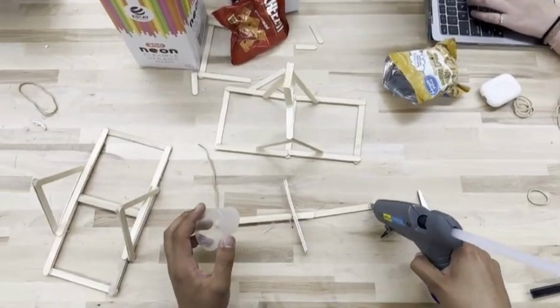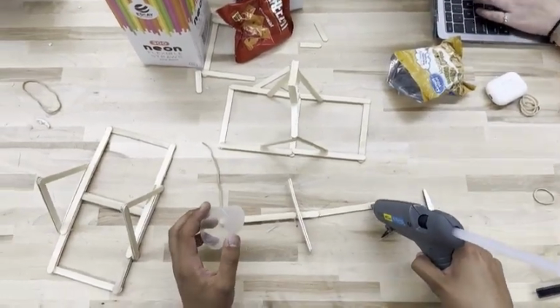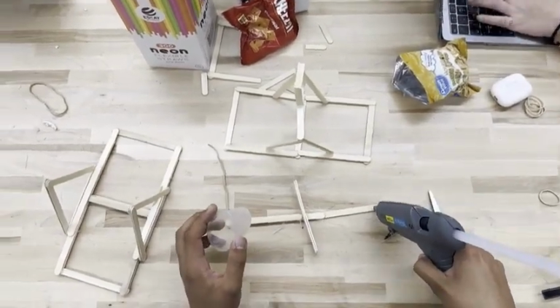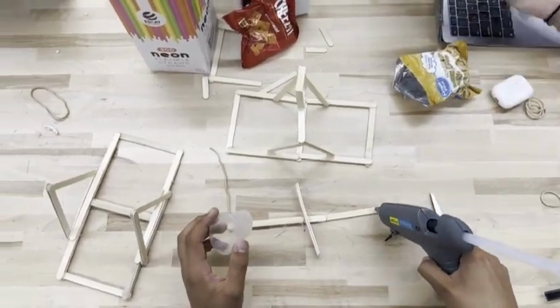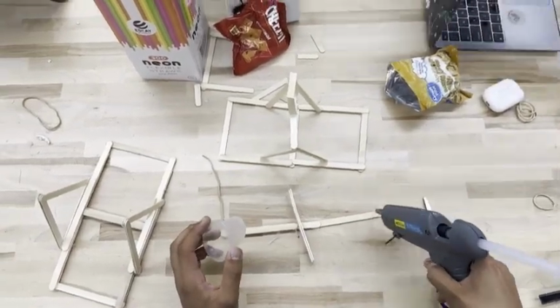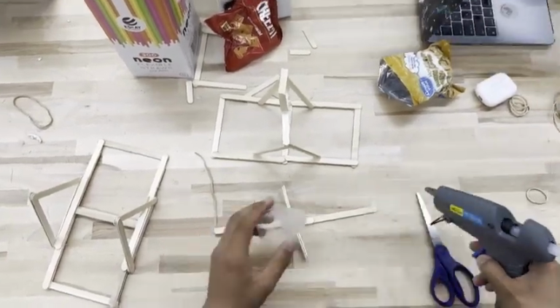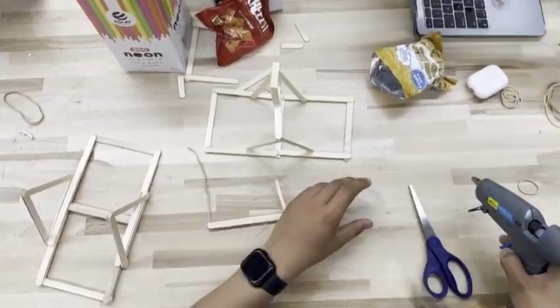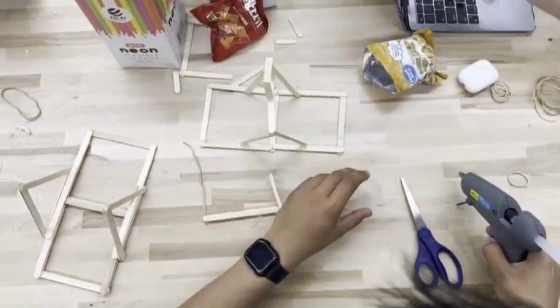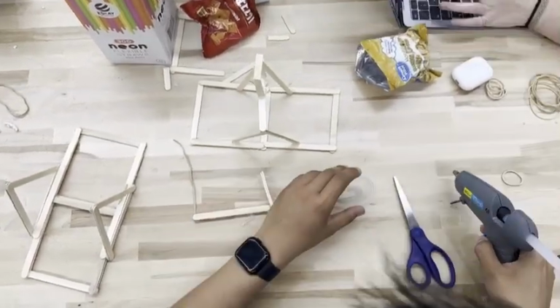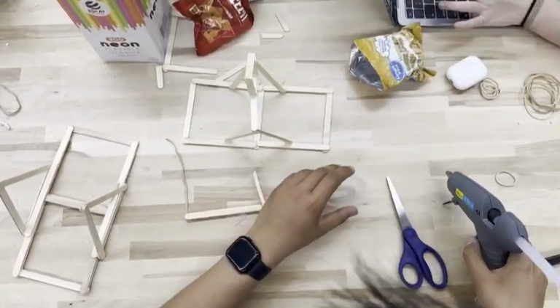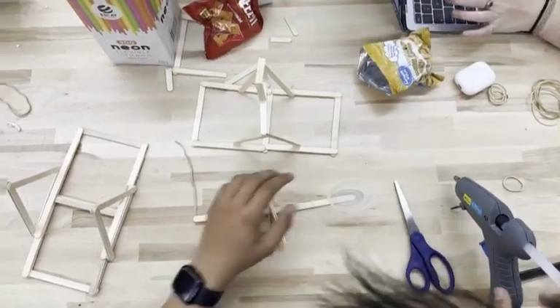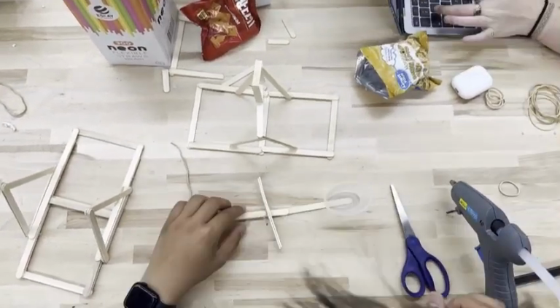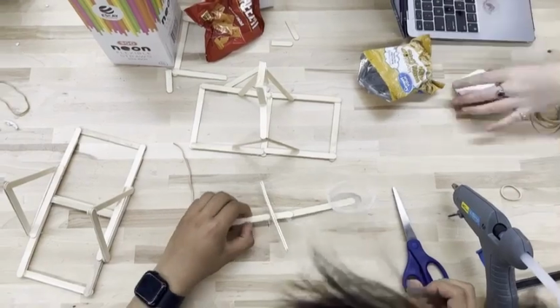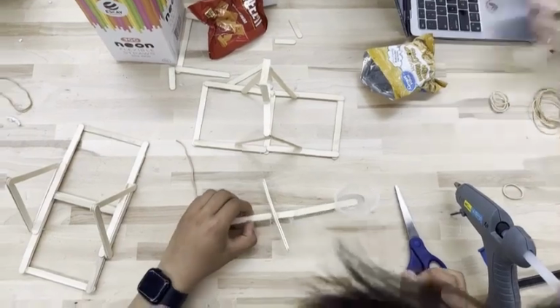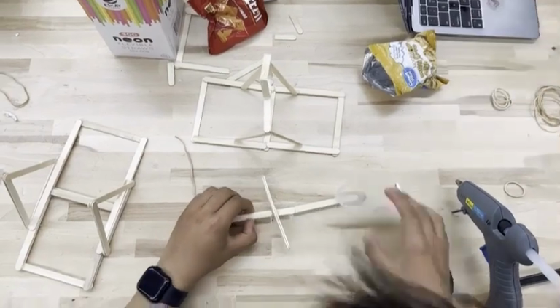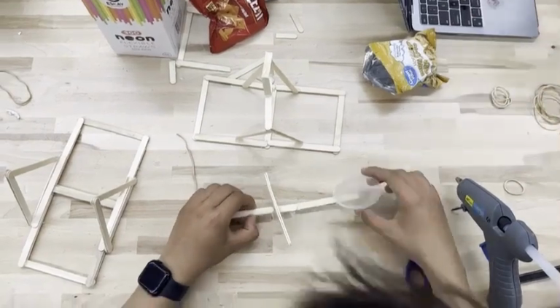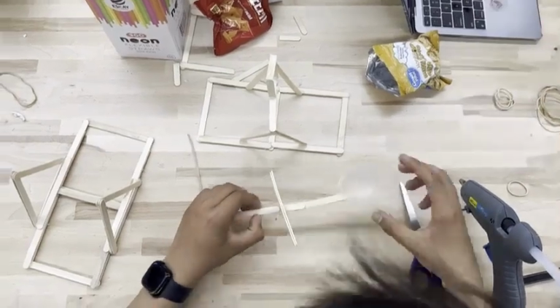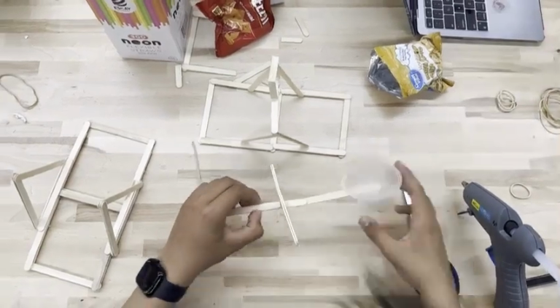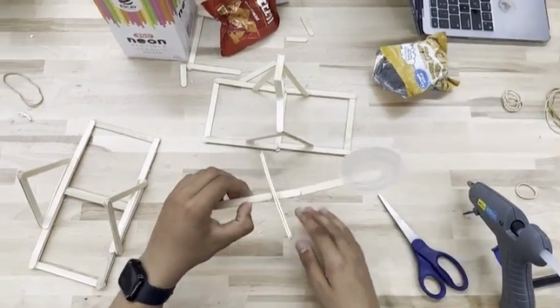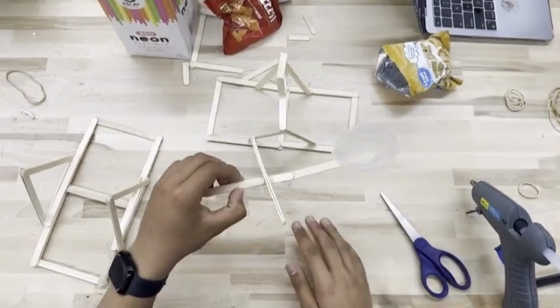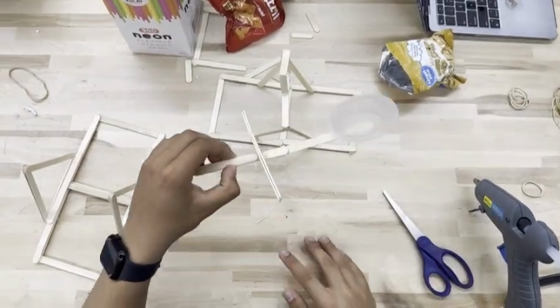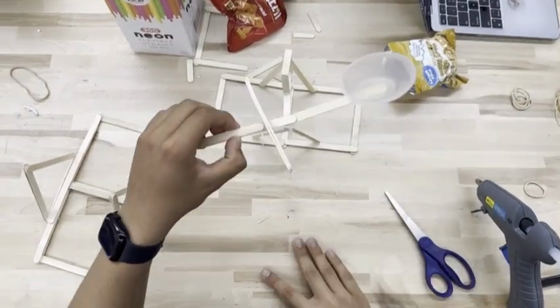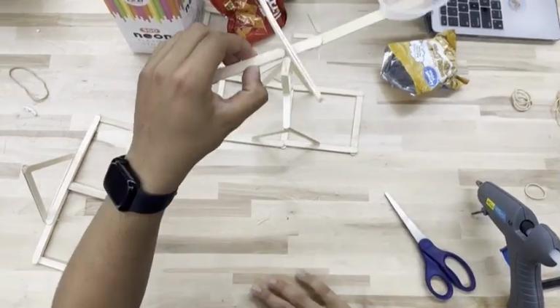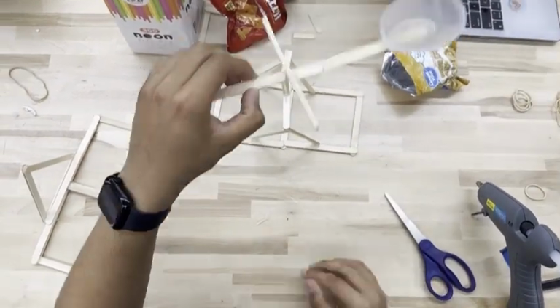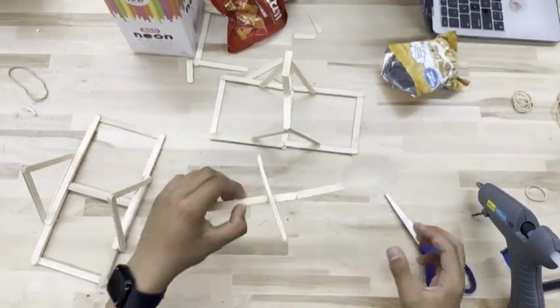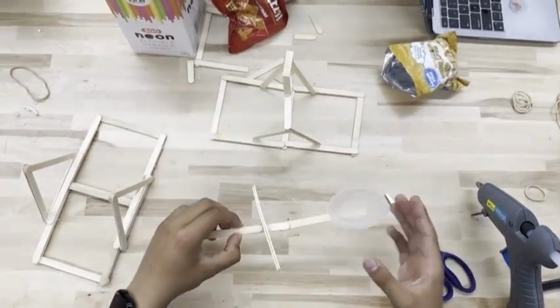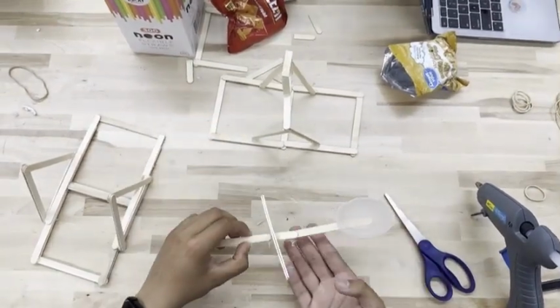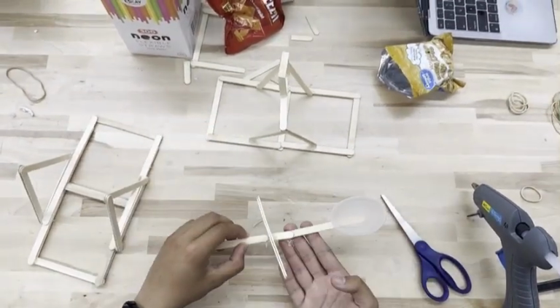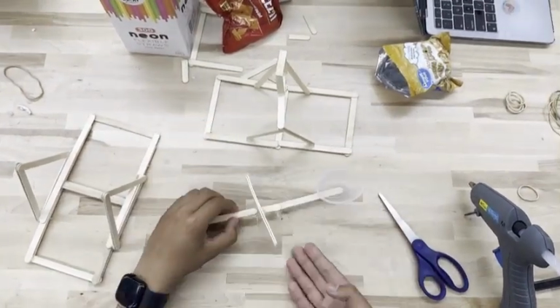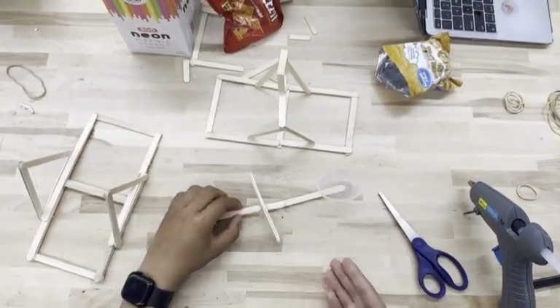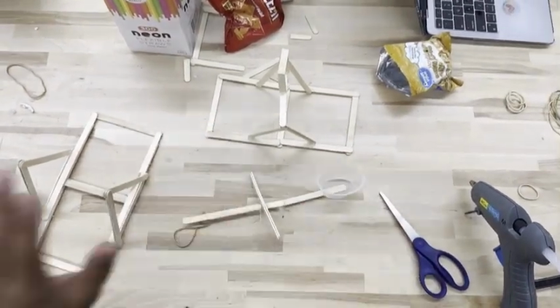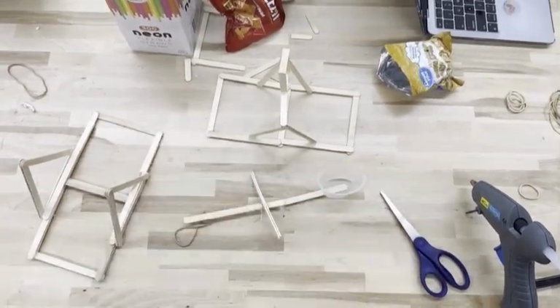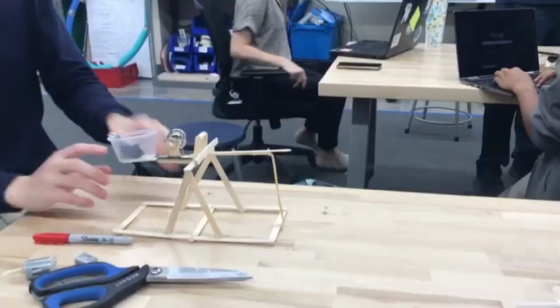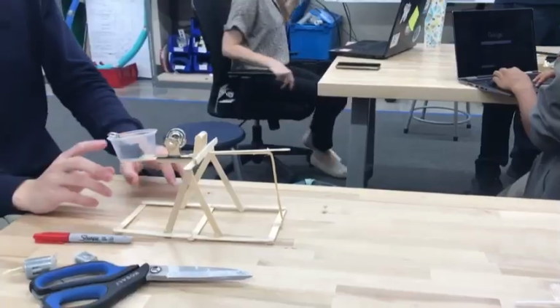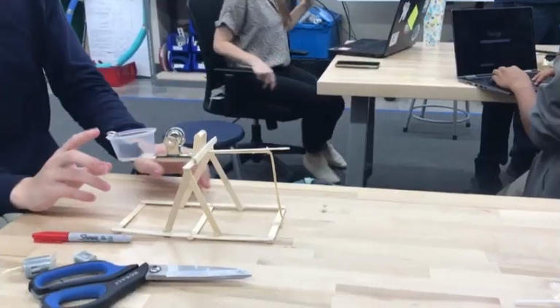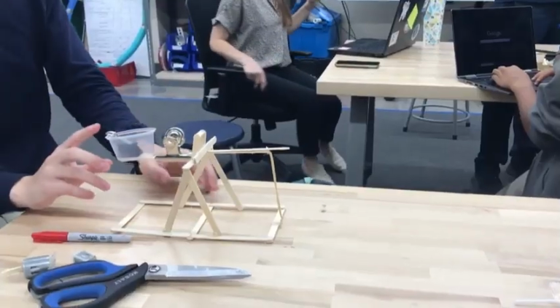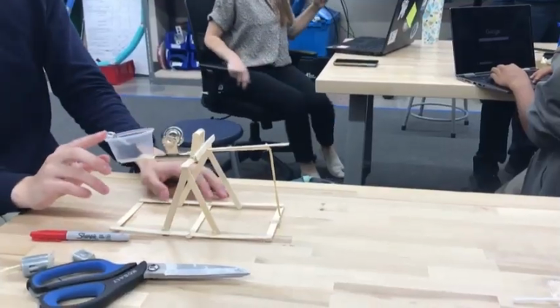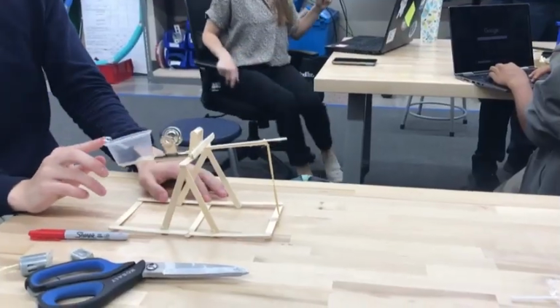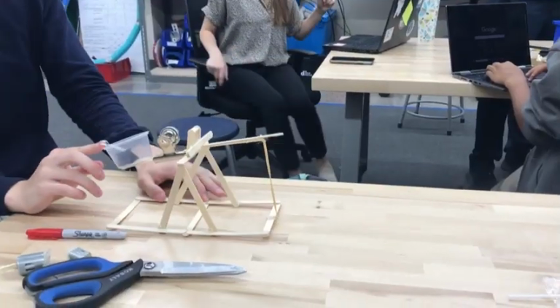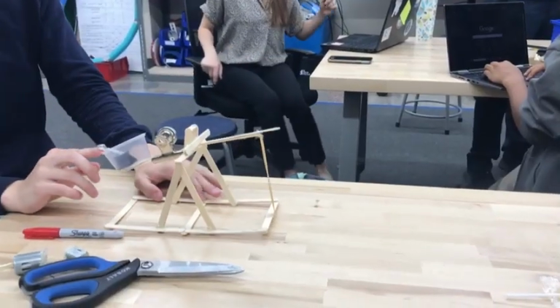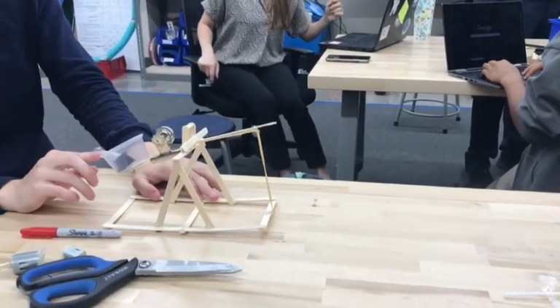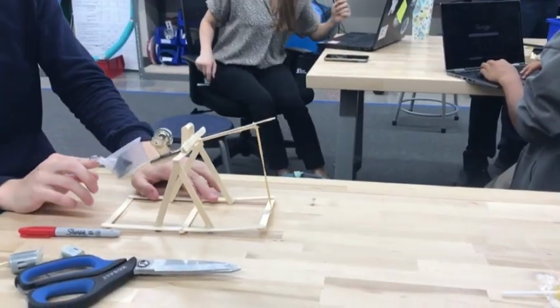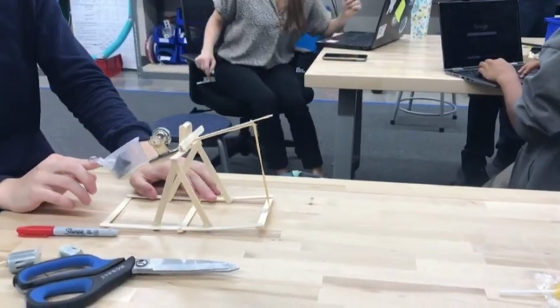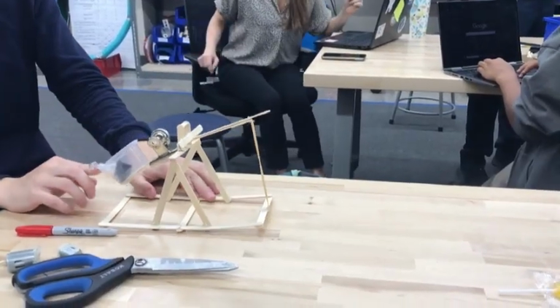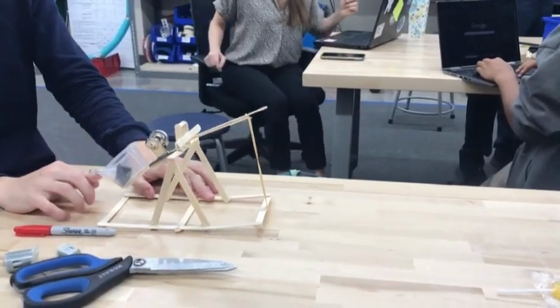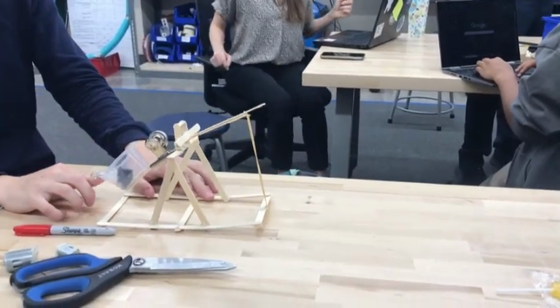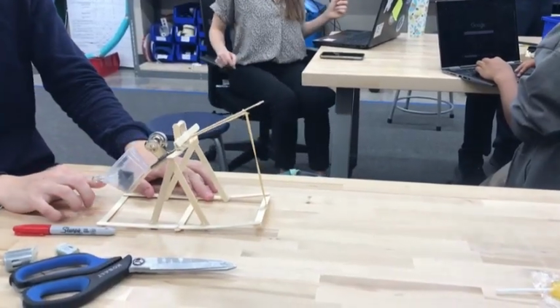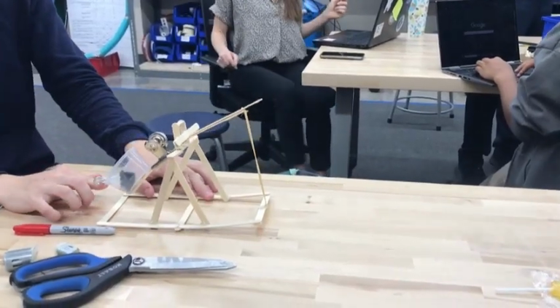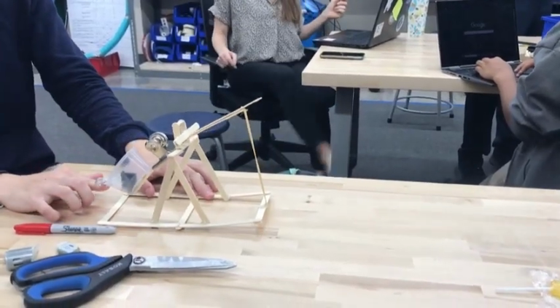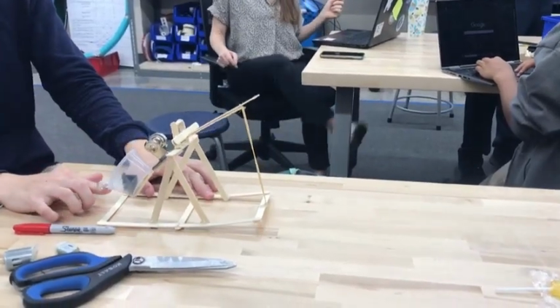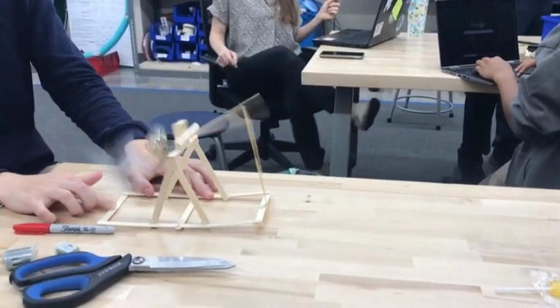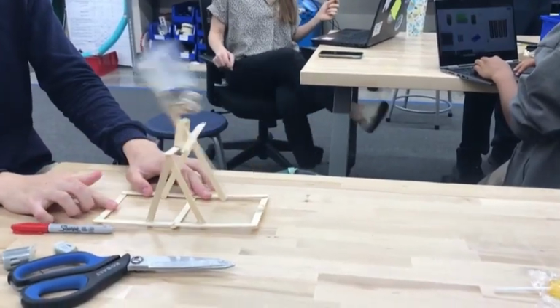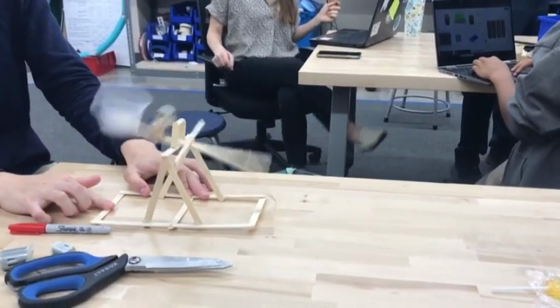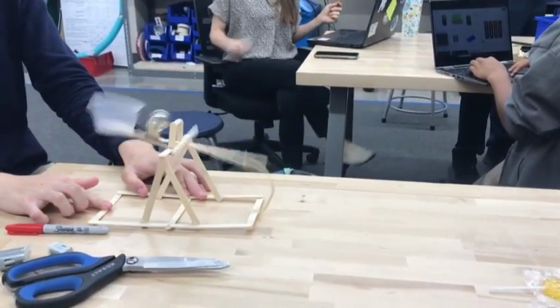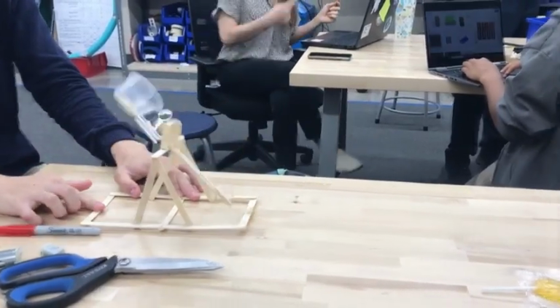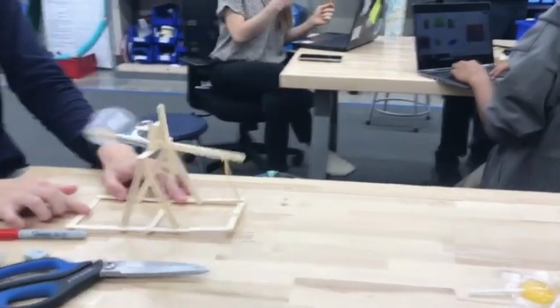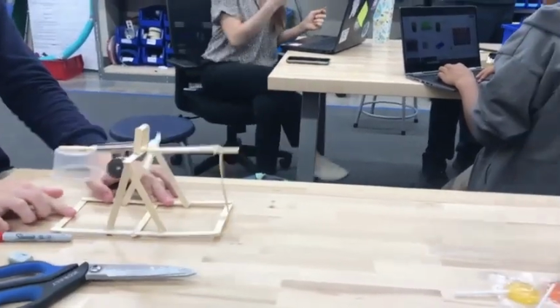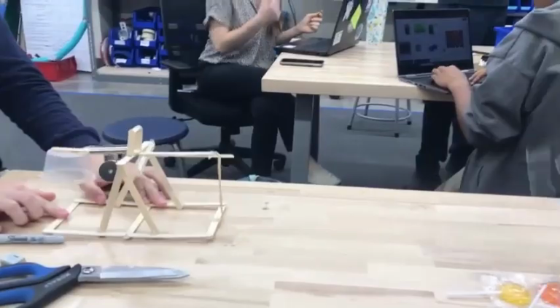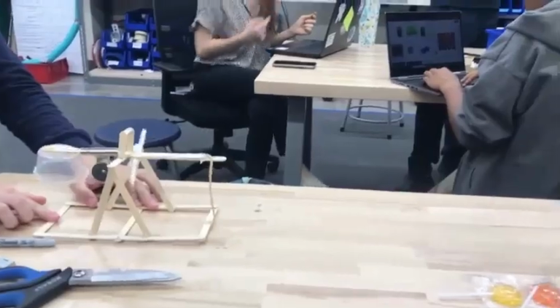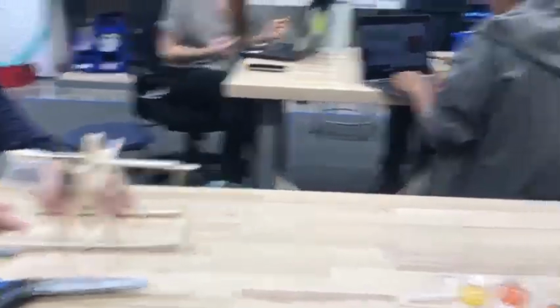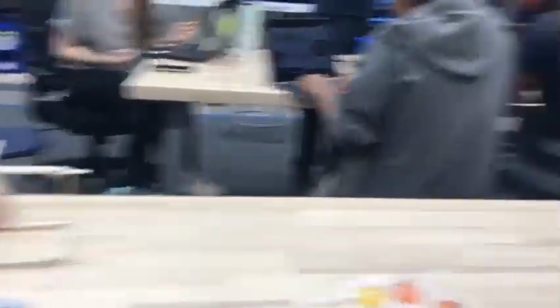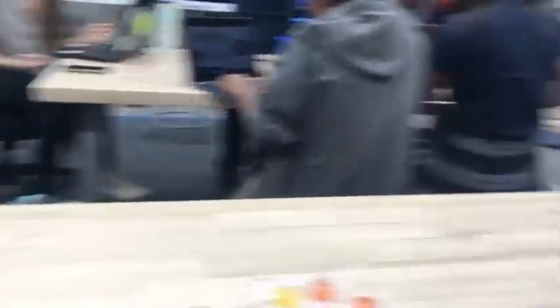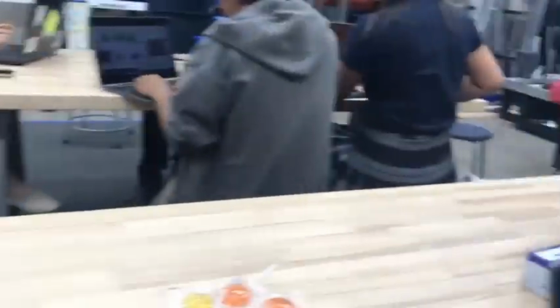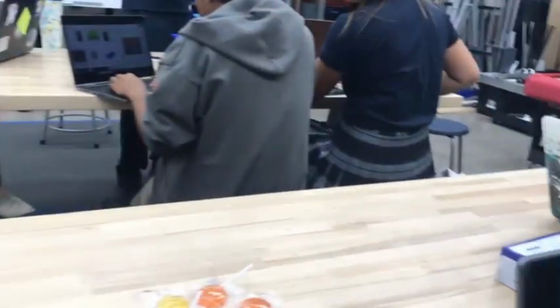Lastly, glue the medicine cup to the other end of the long stick. Now, you just load it, pull it back, and launch it.